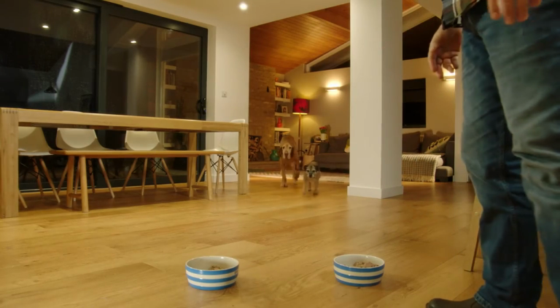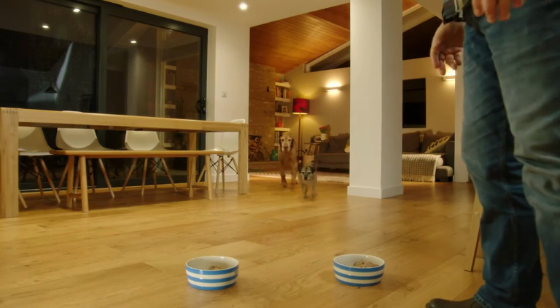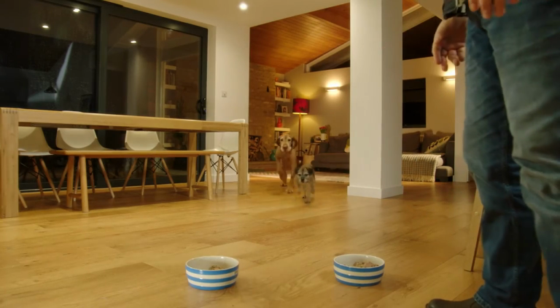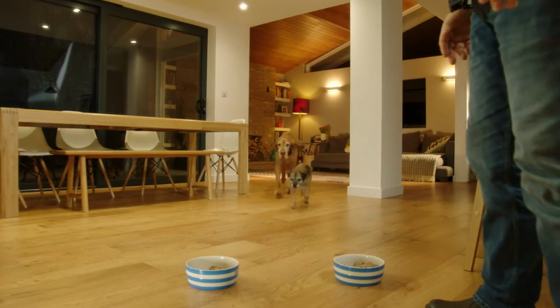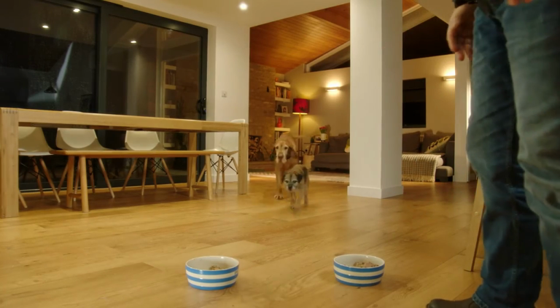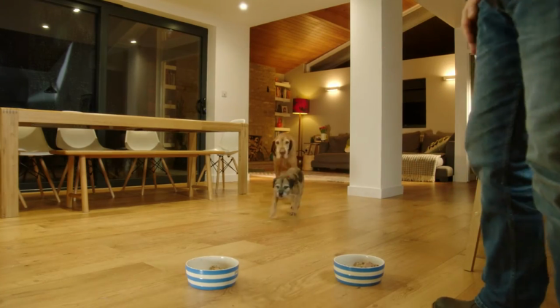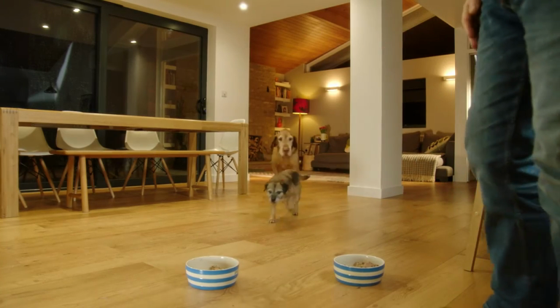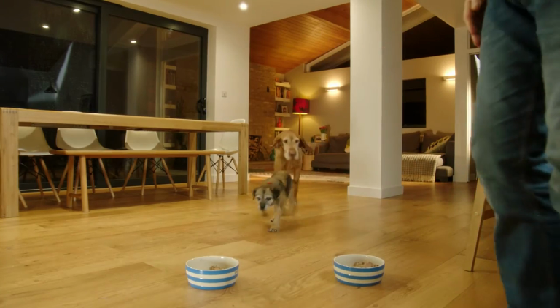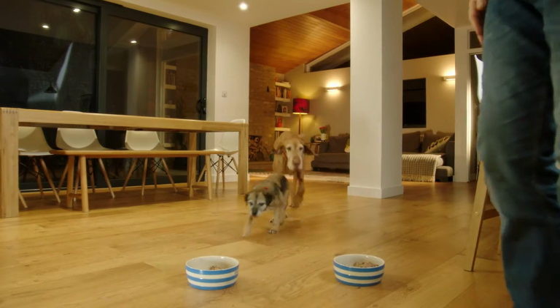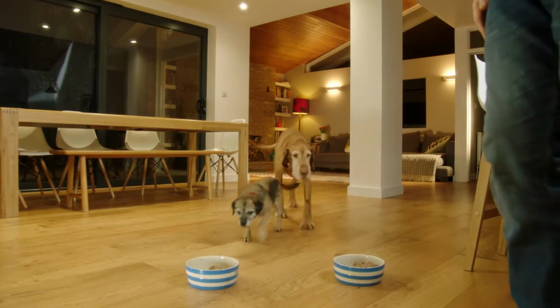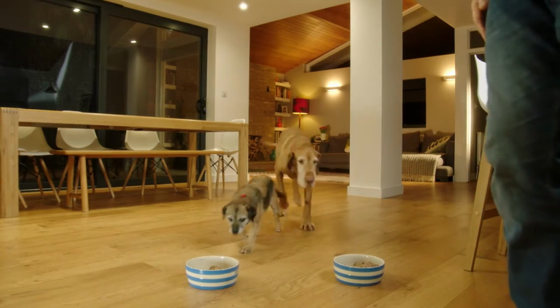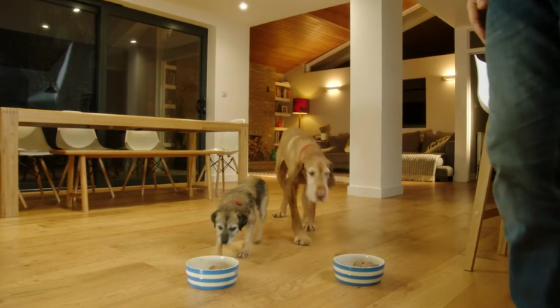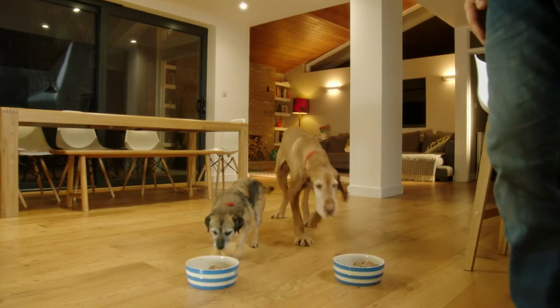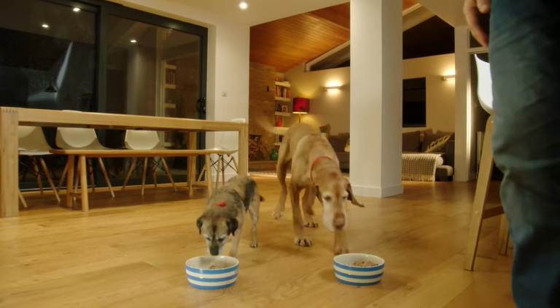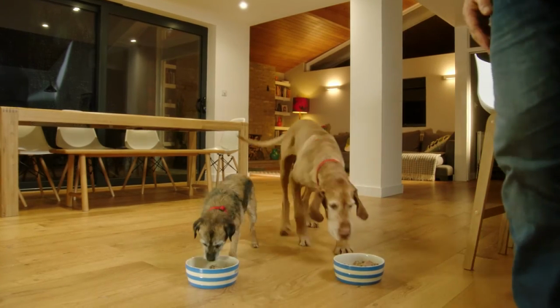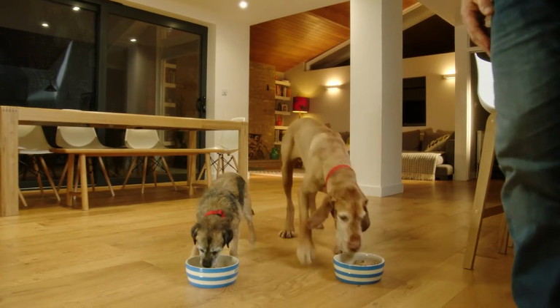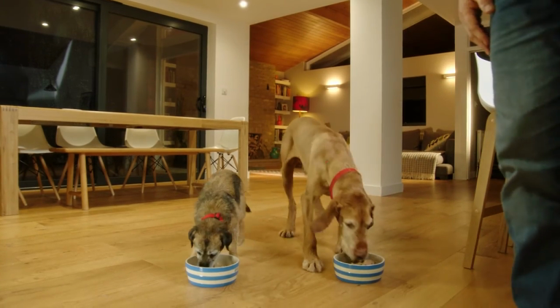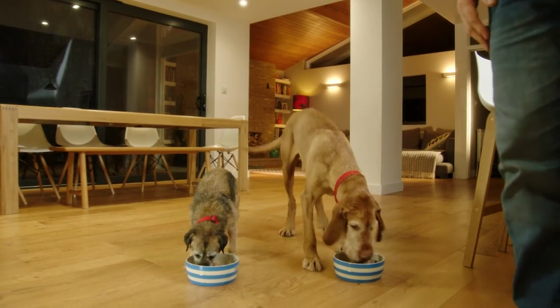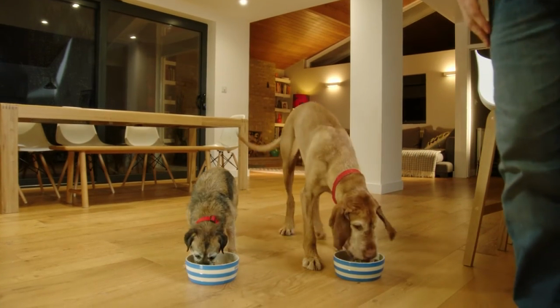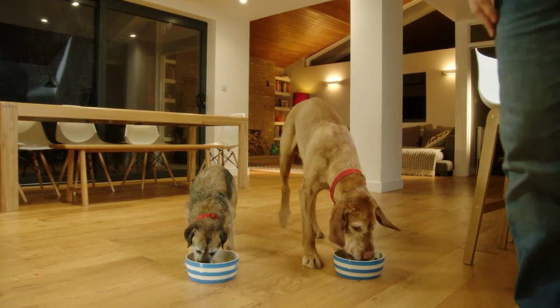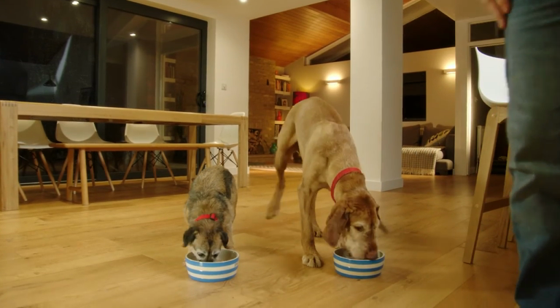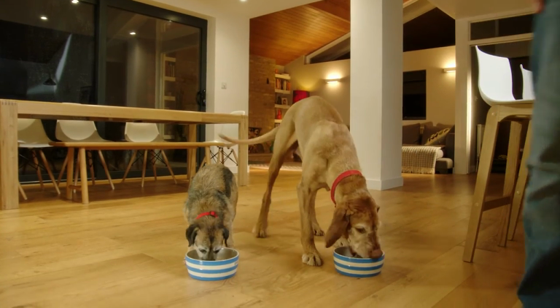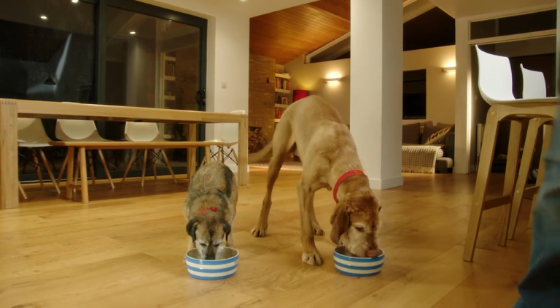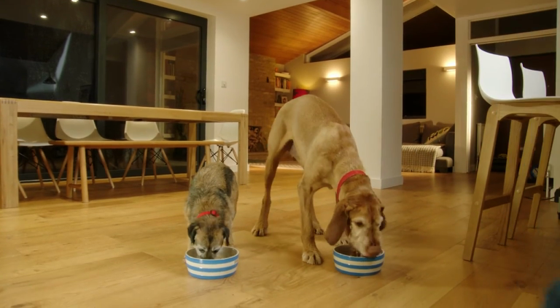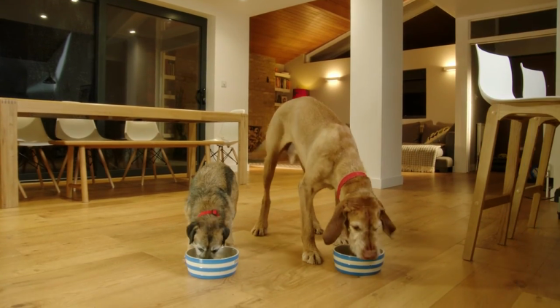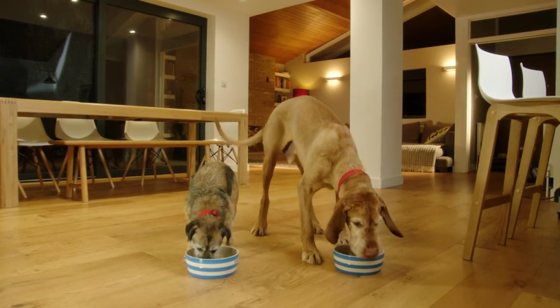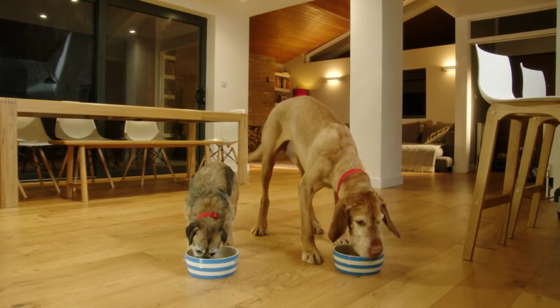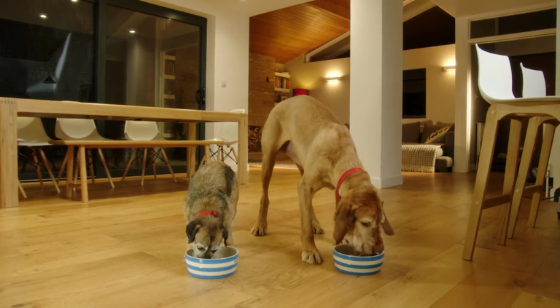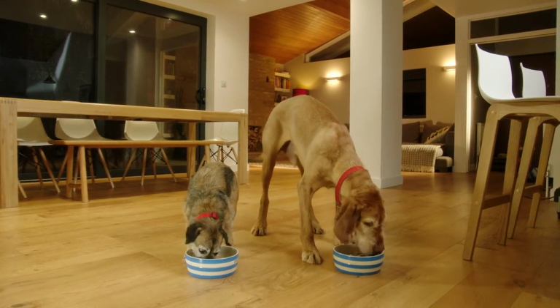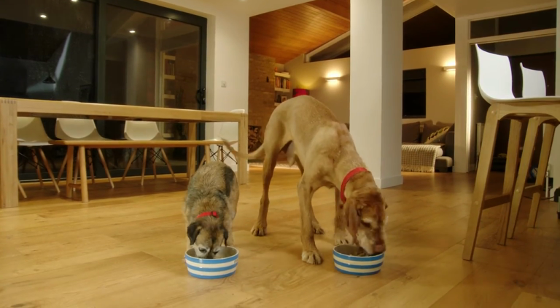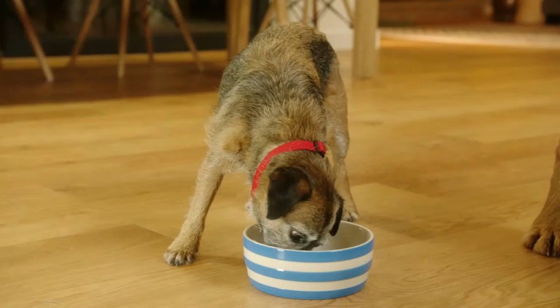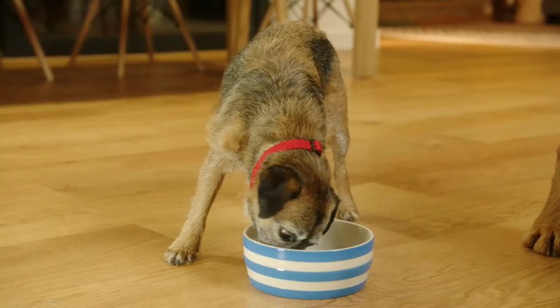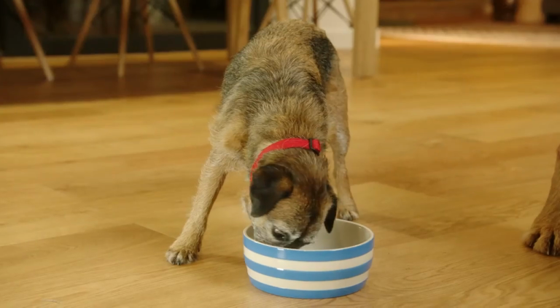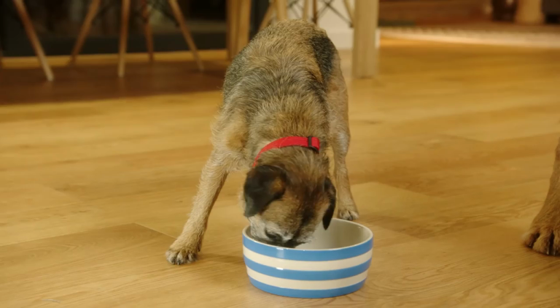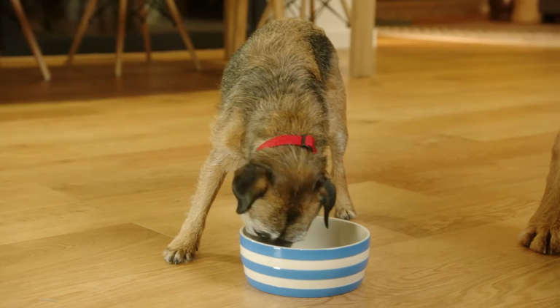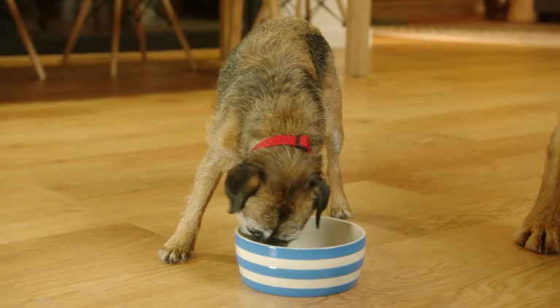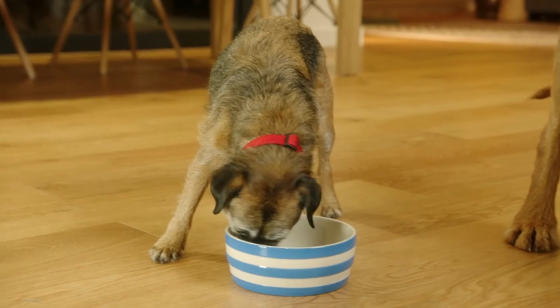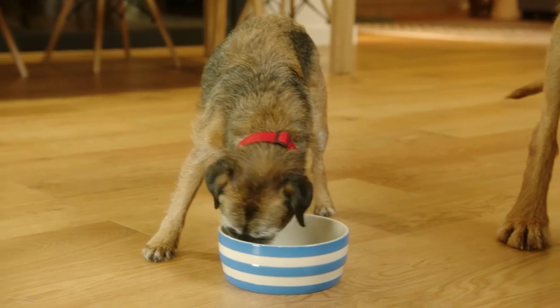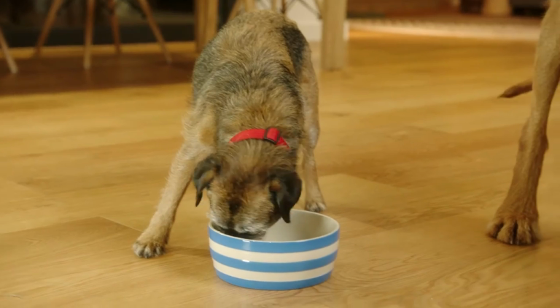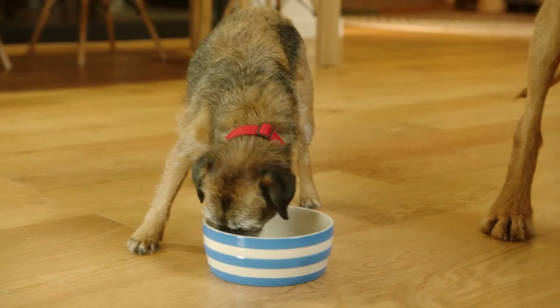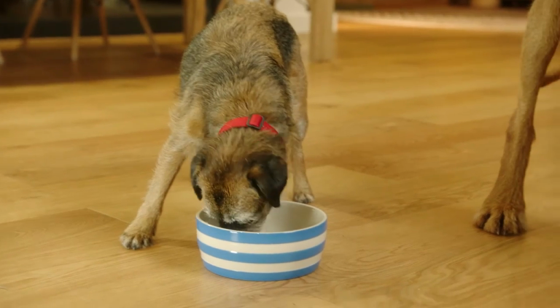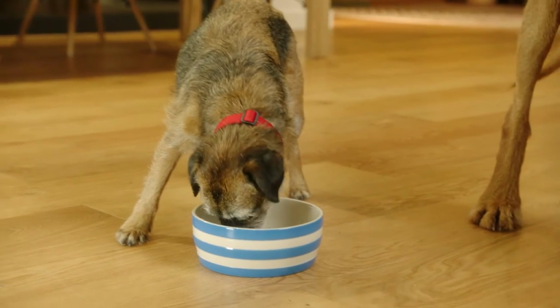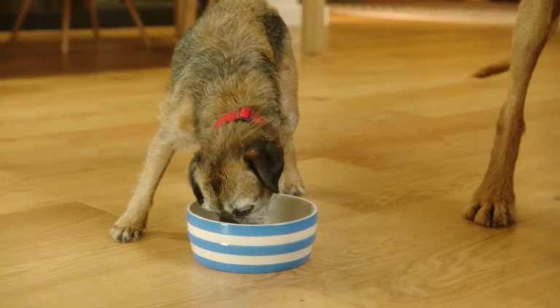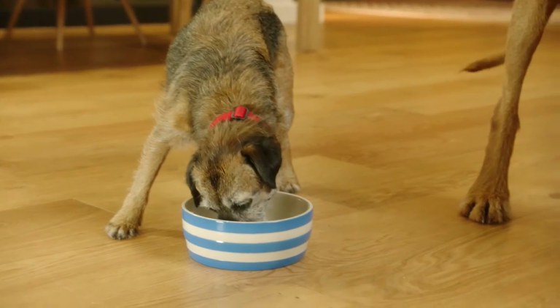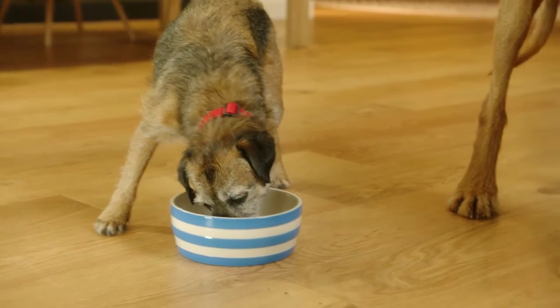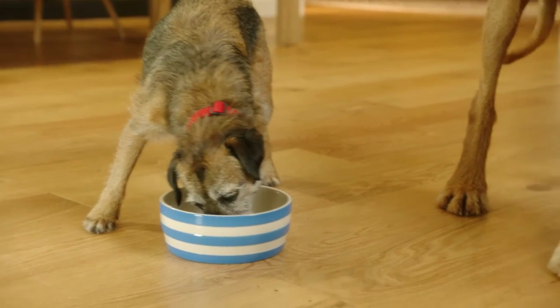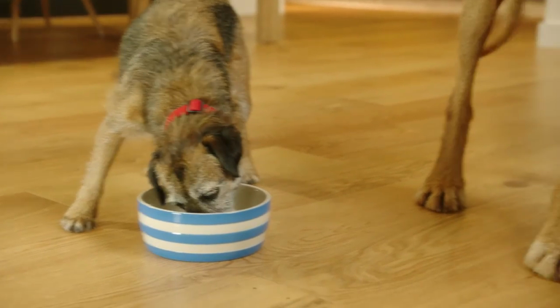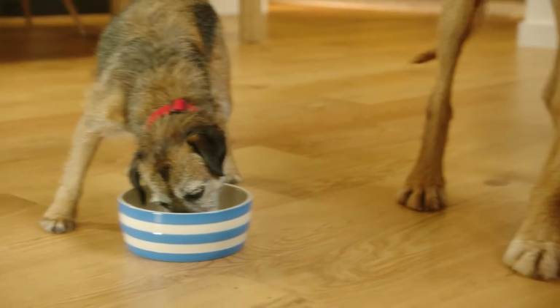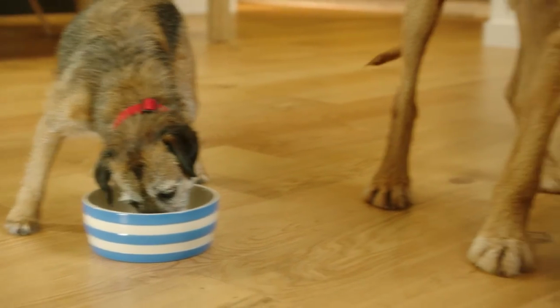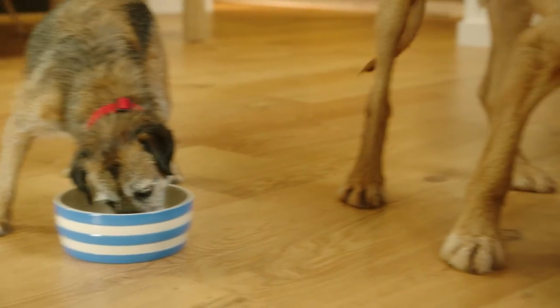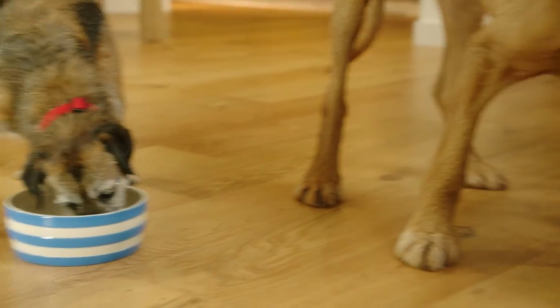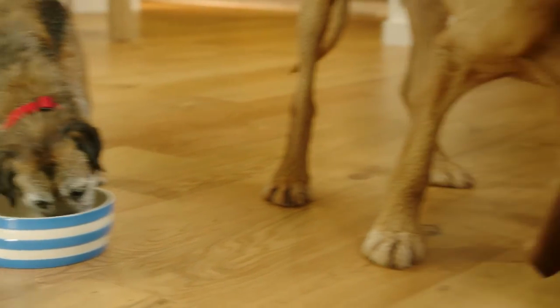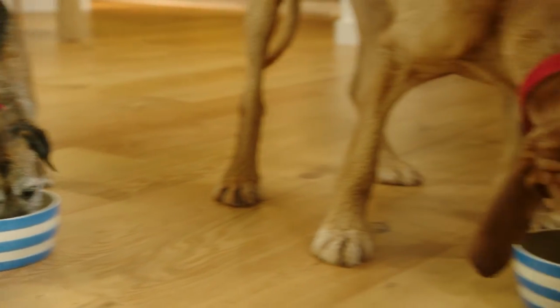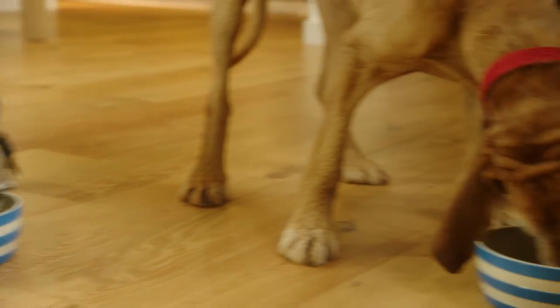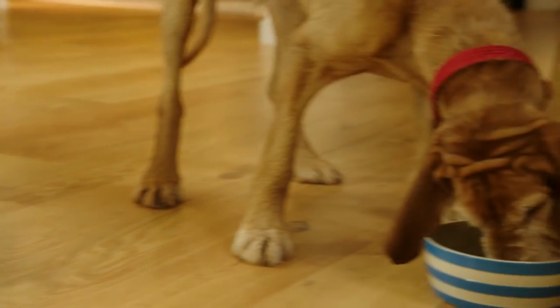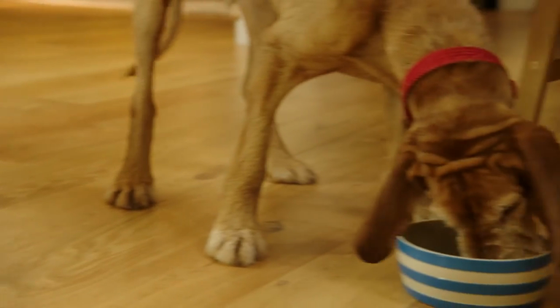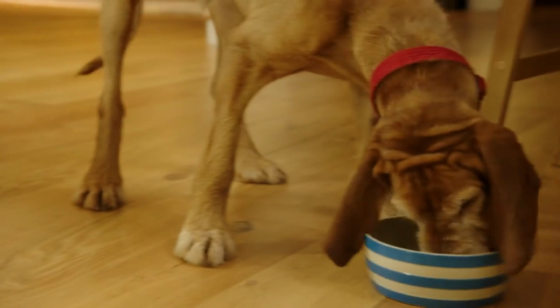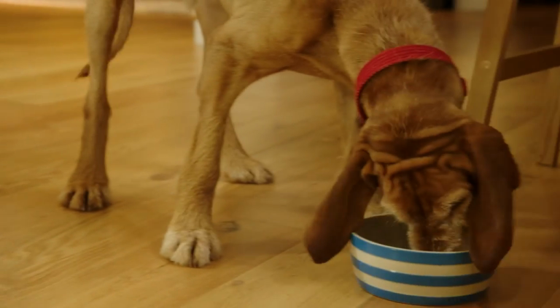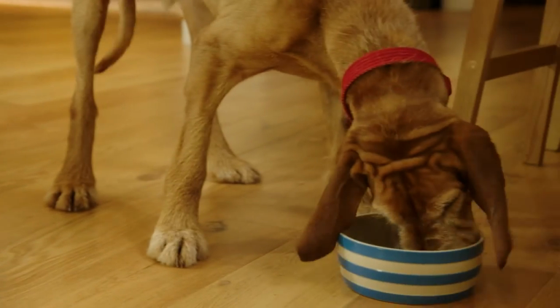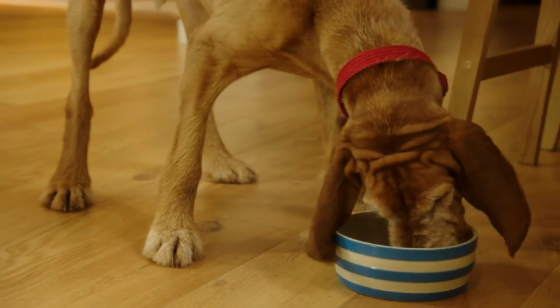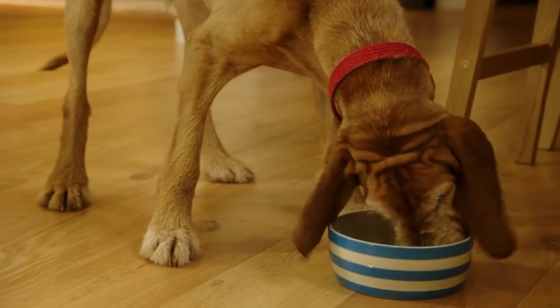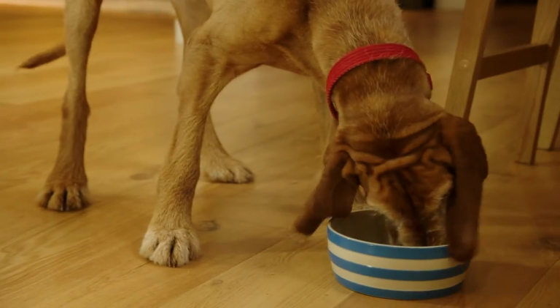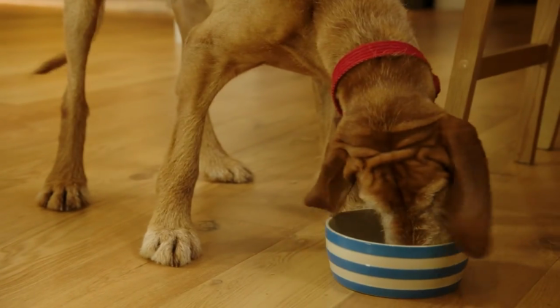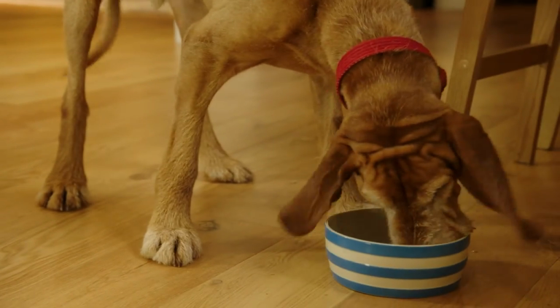A healthy diet free from artificial colourings, flavouring or preservatives is absolutely essential.